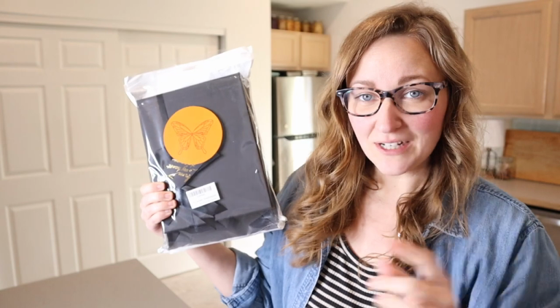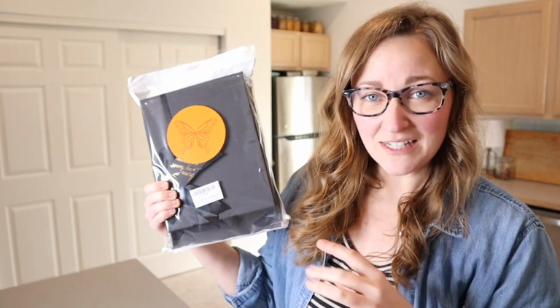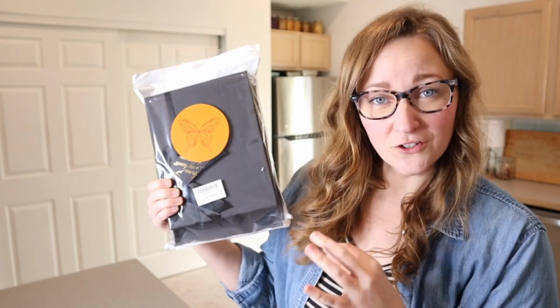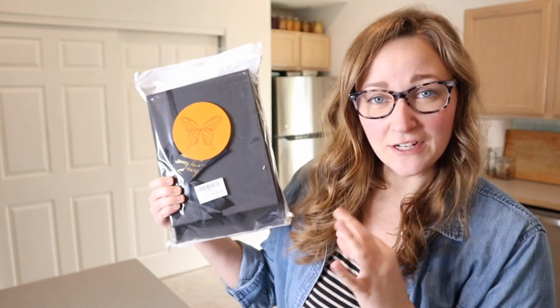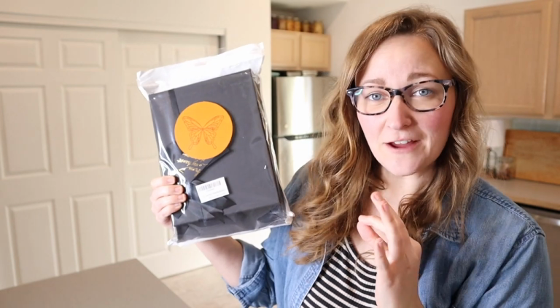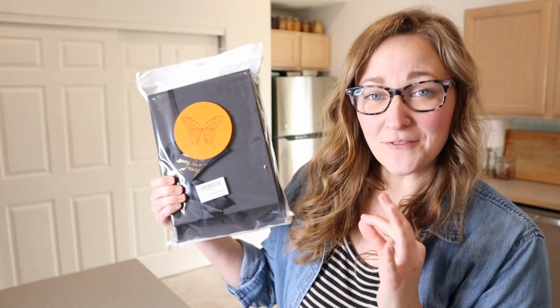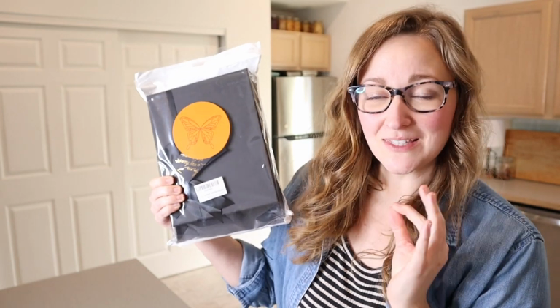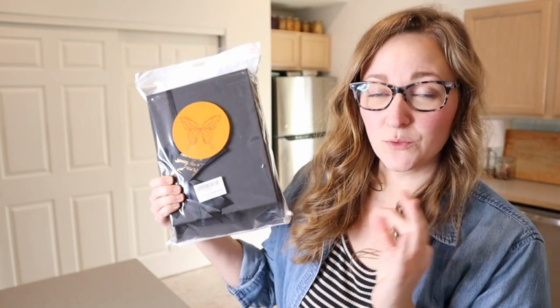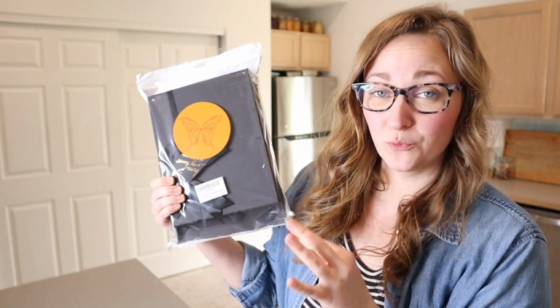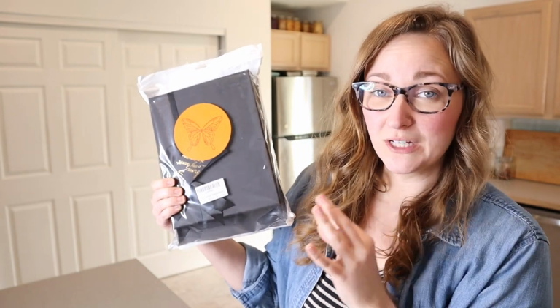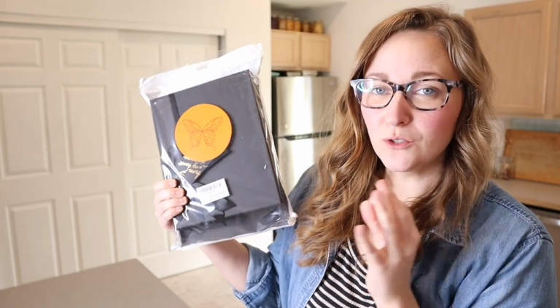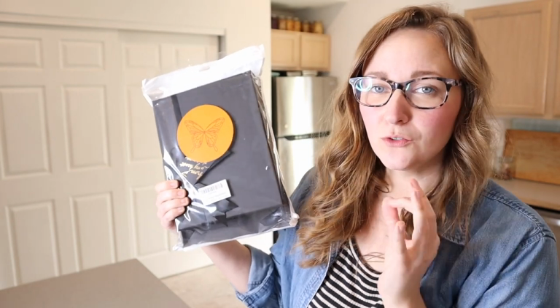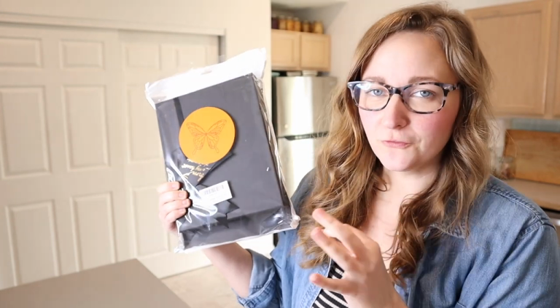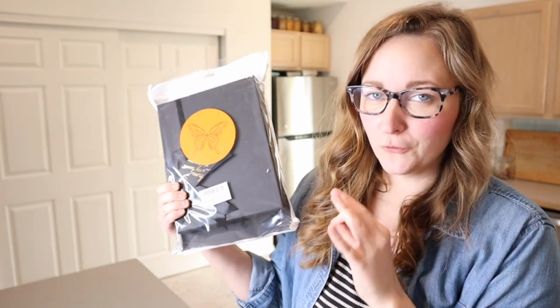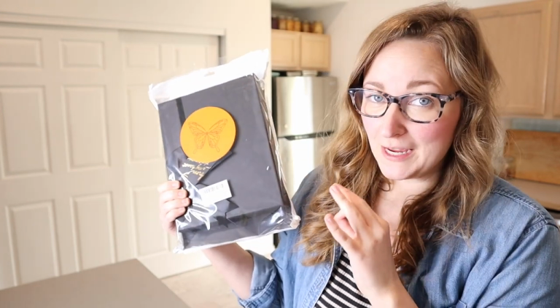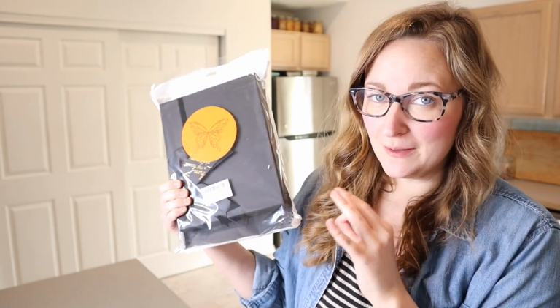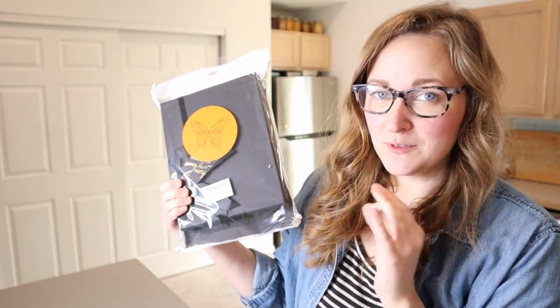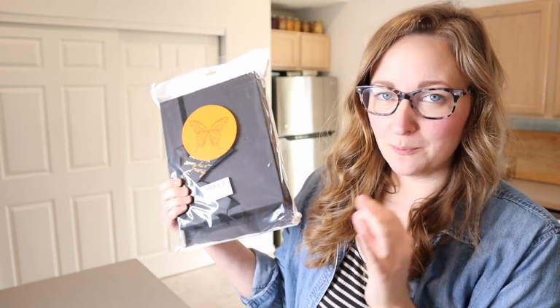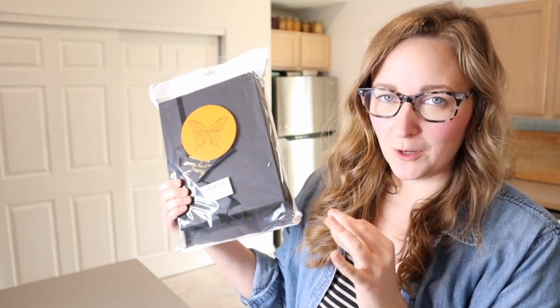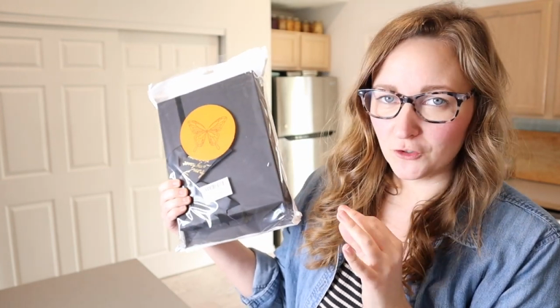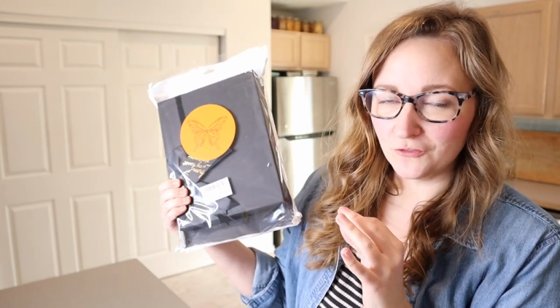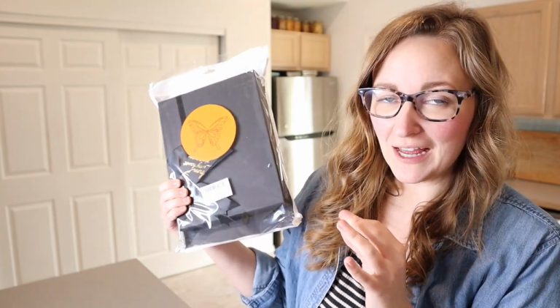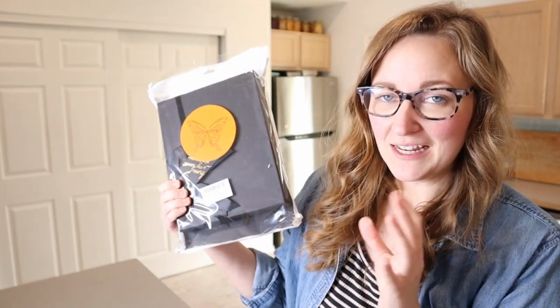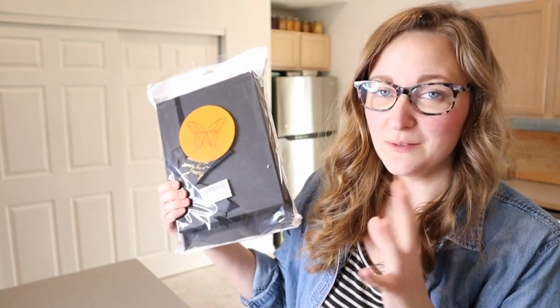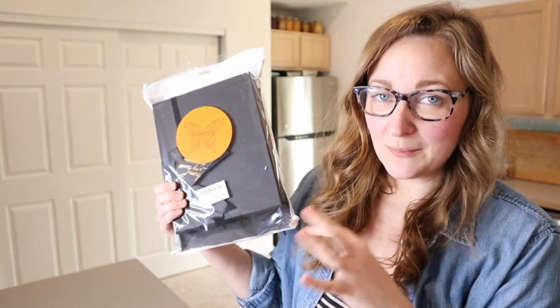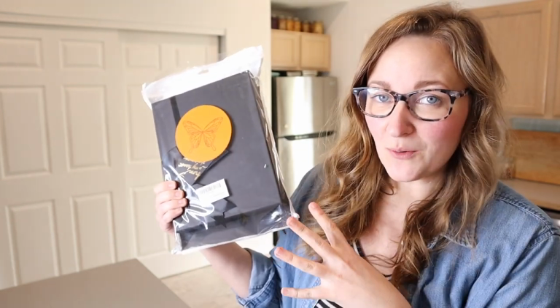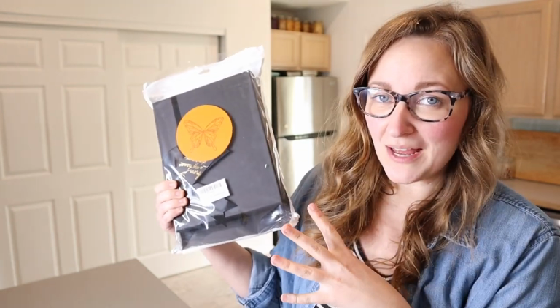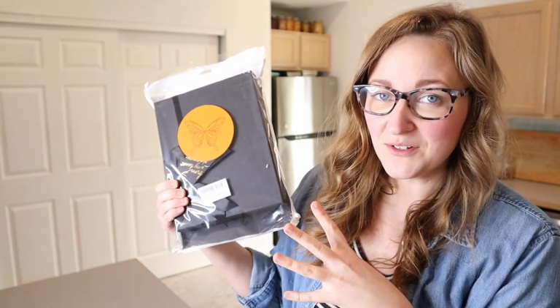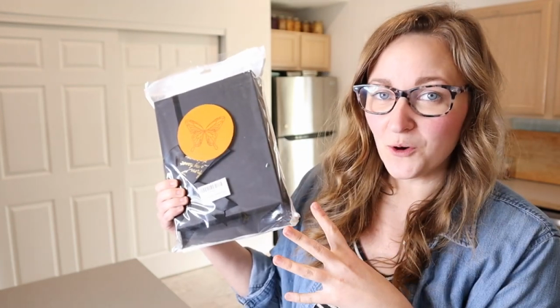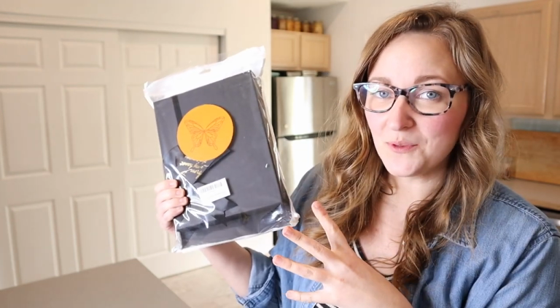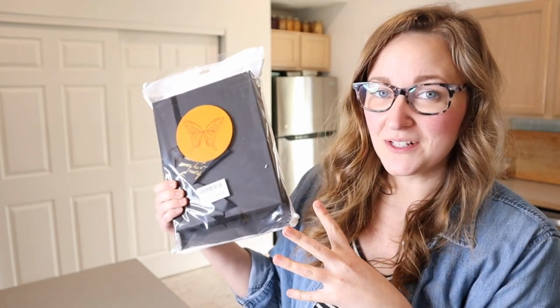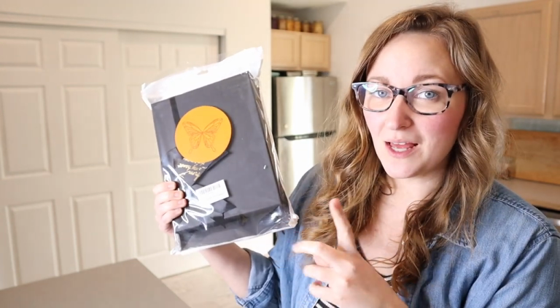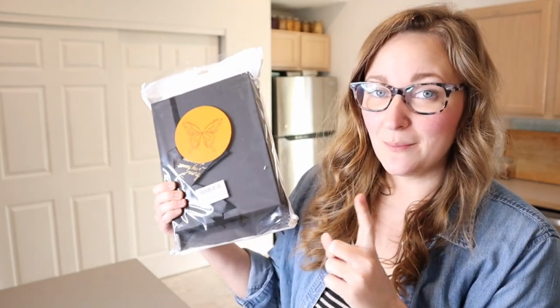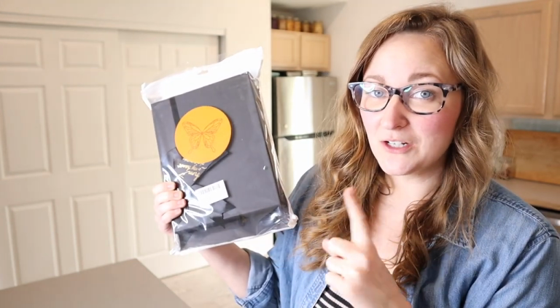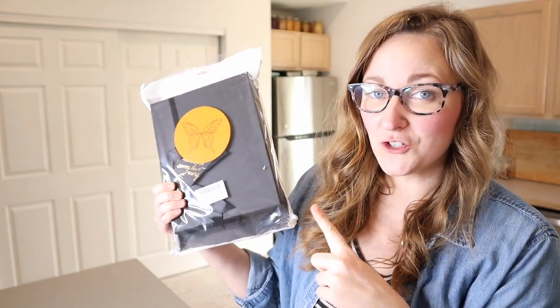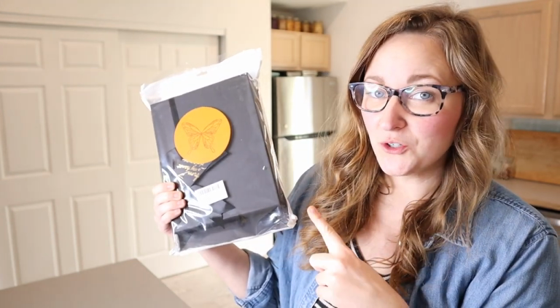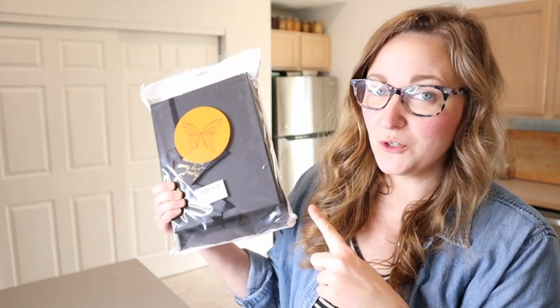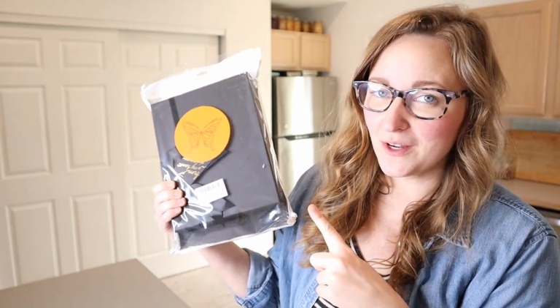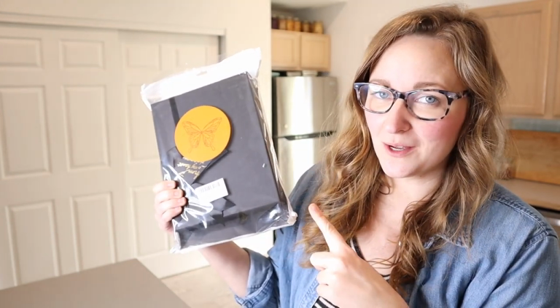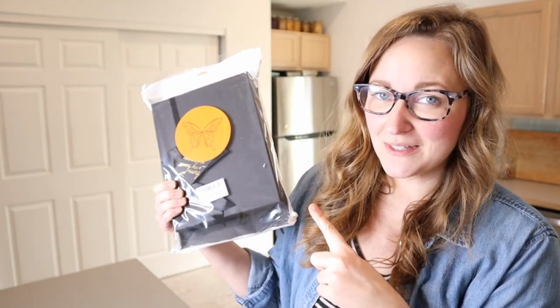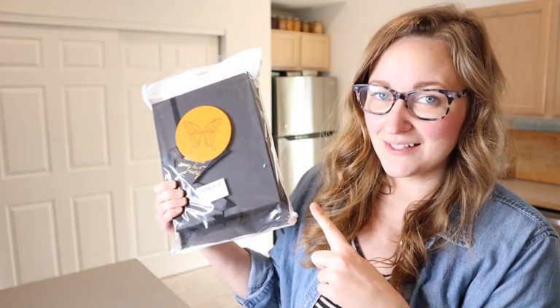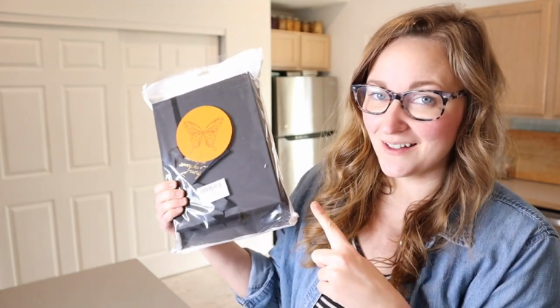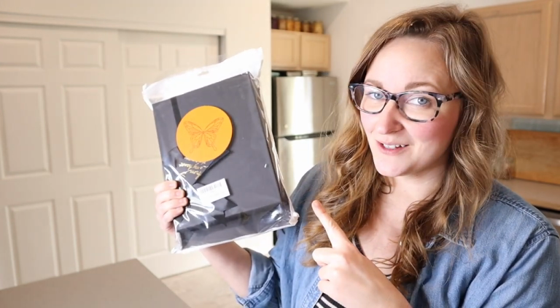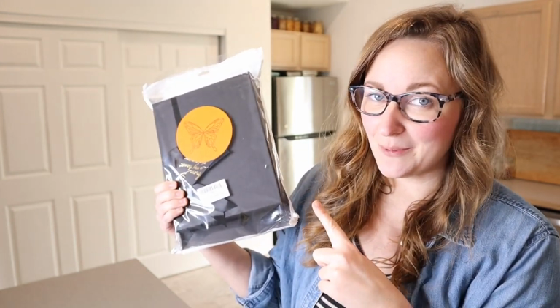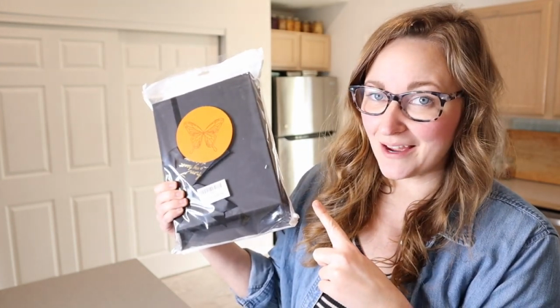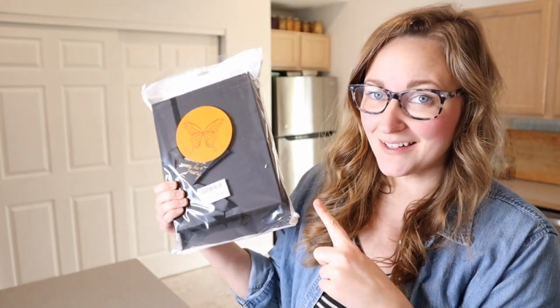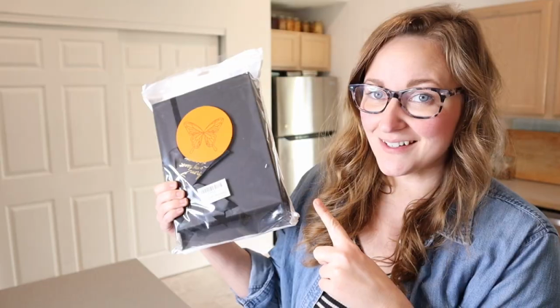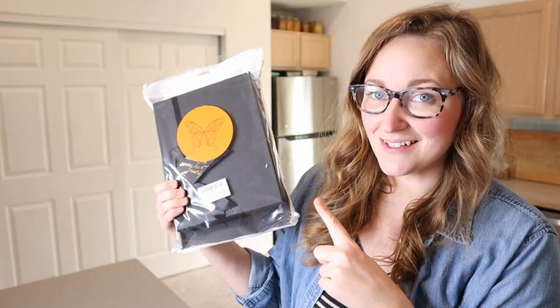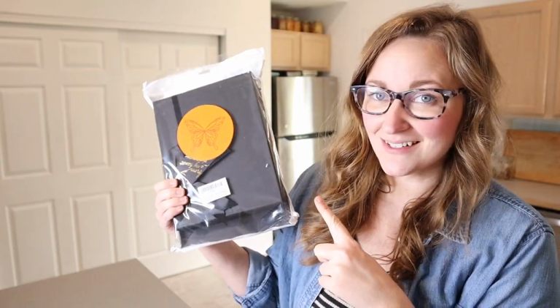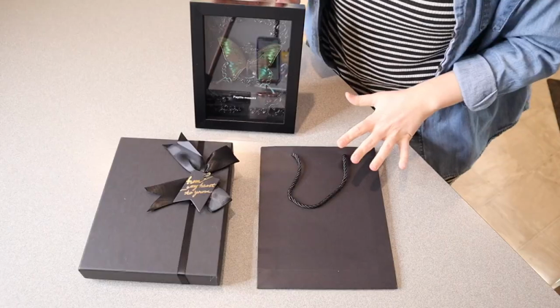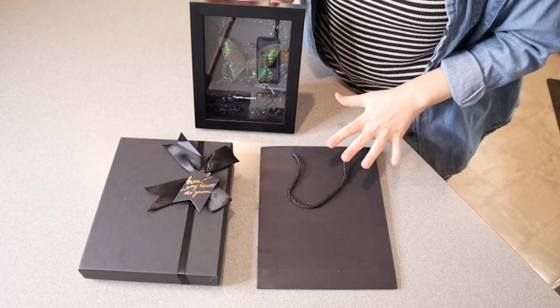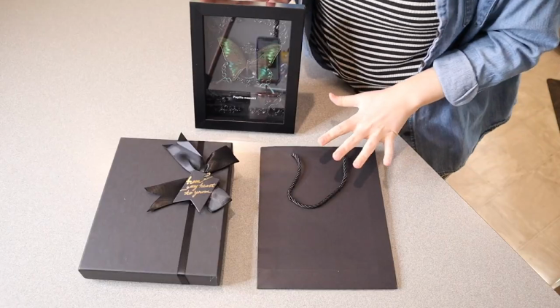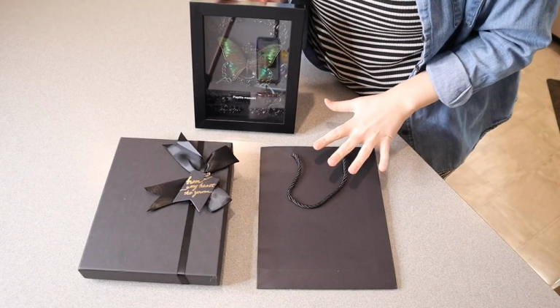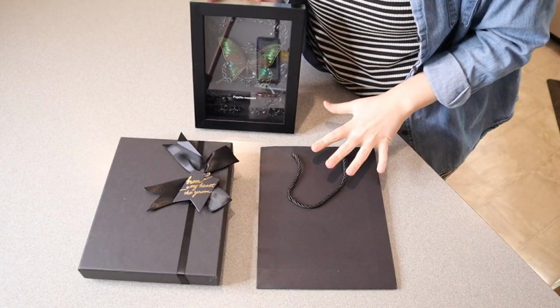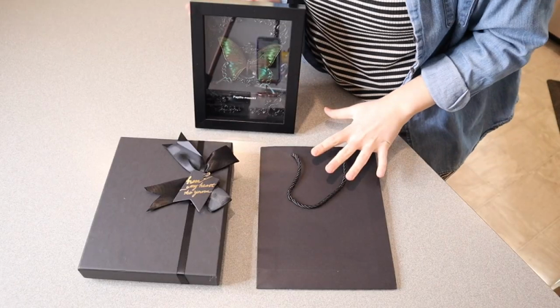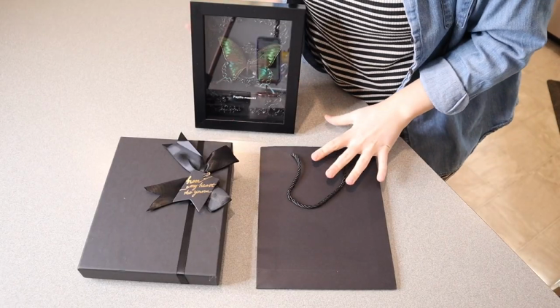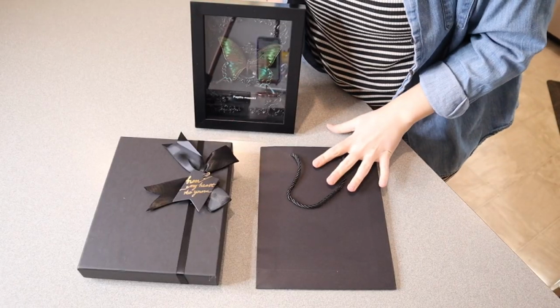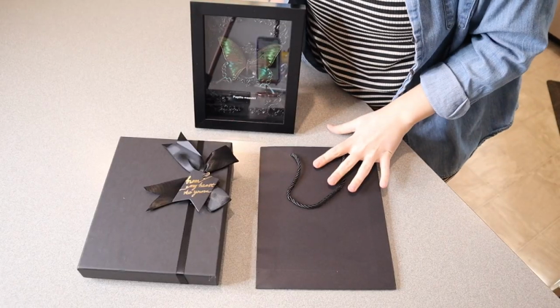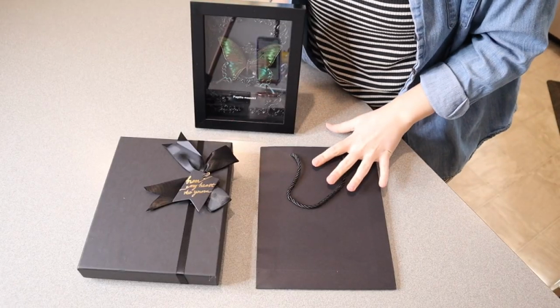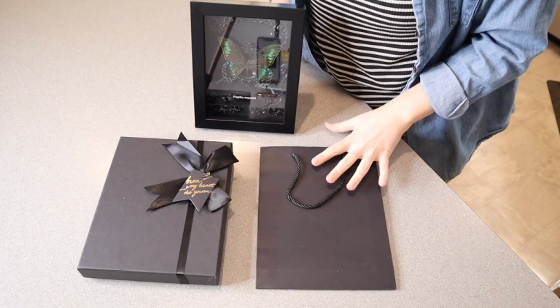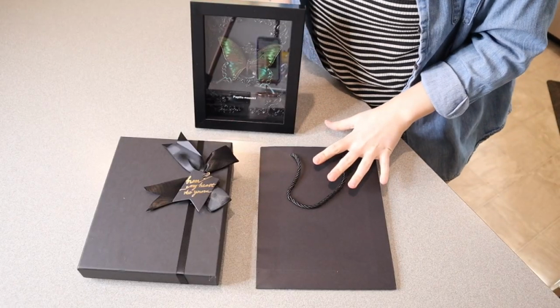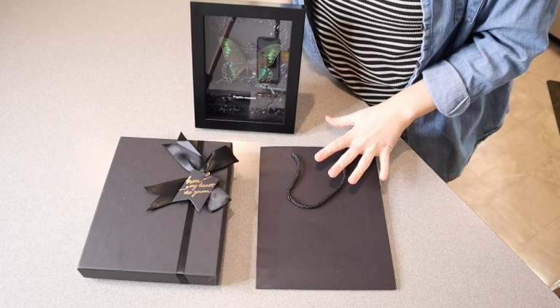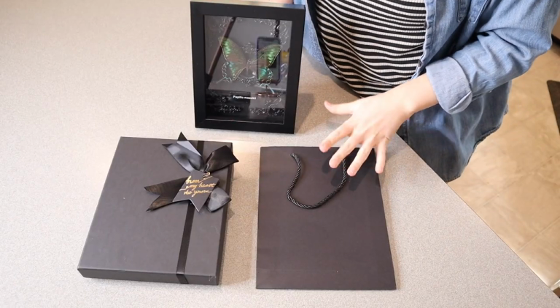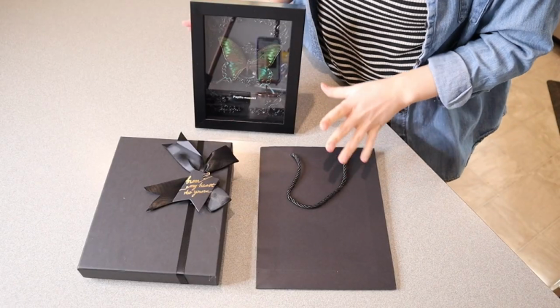Right here we have this real framed butterfly. Let me go ahead and open this up and show you what comes inside this package. So this is everything that came inside the package.